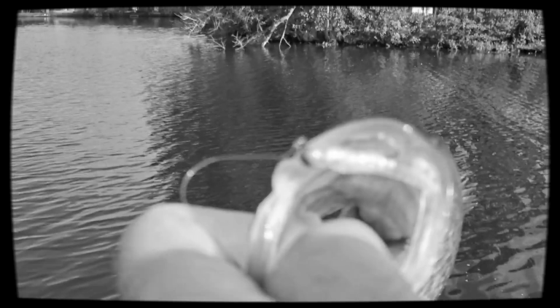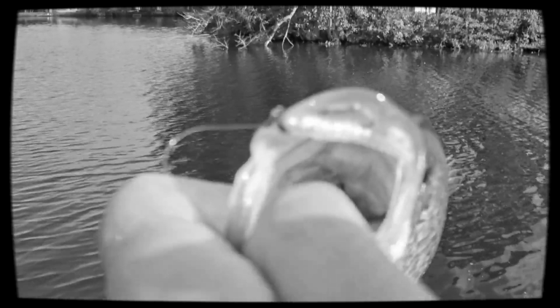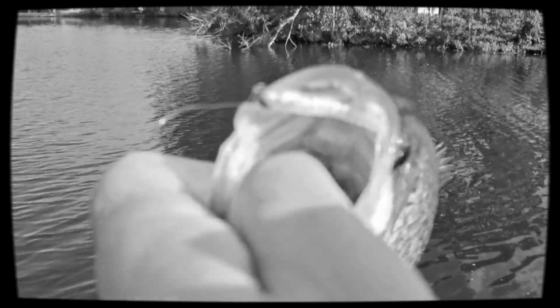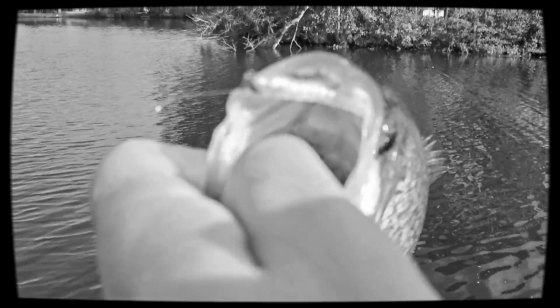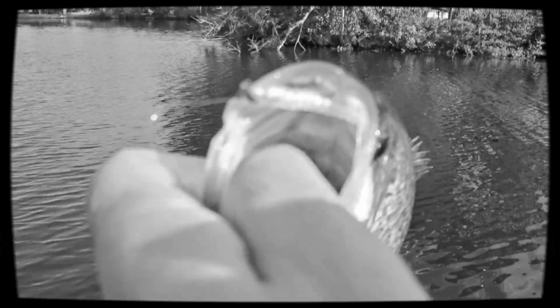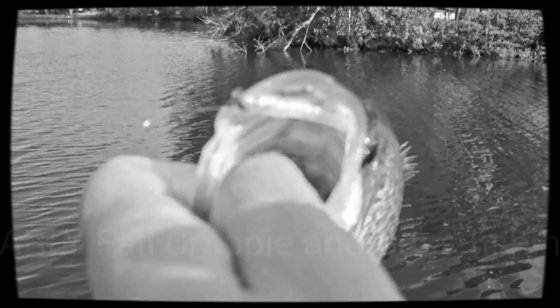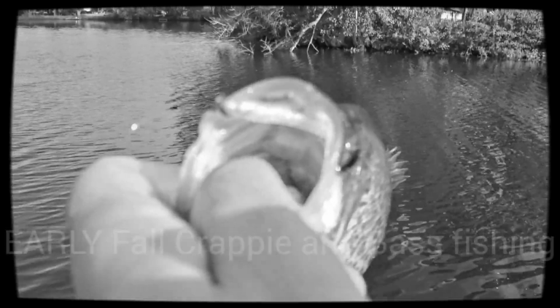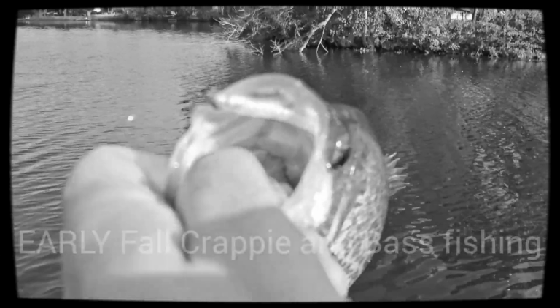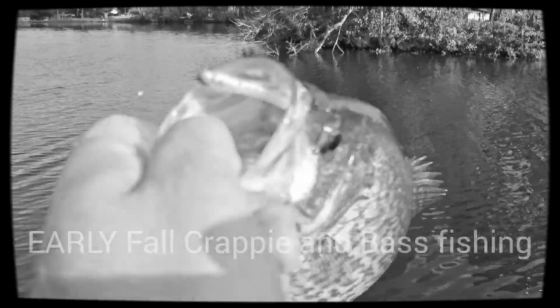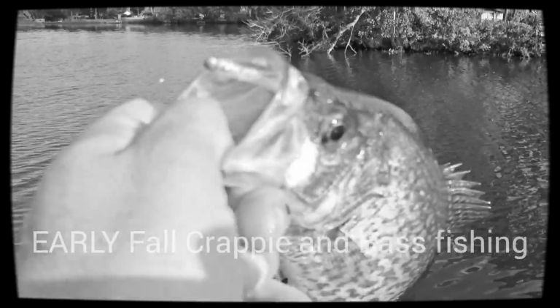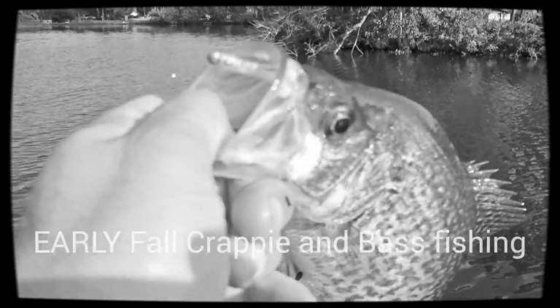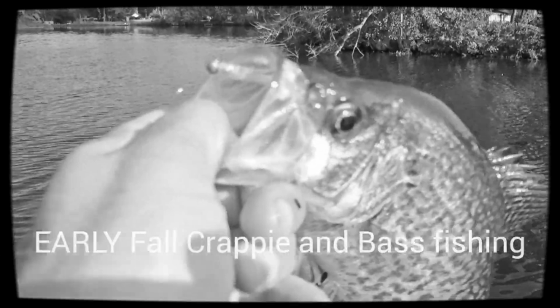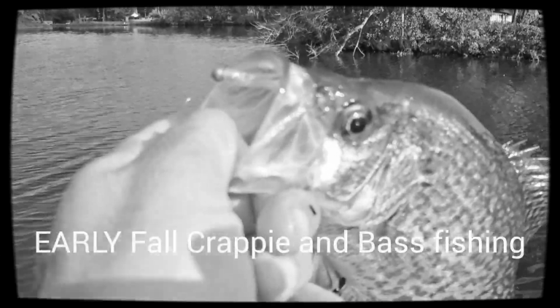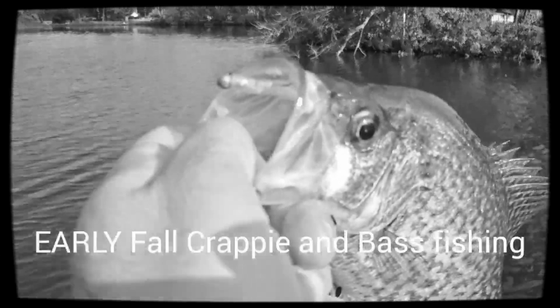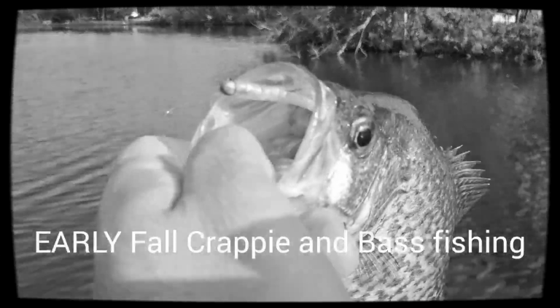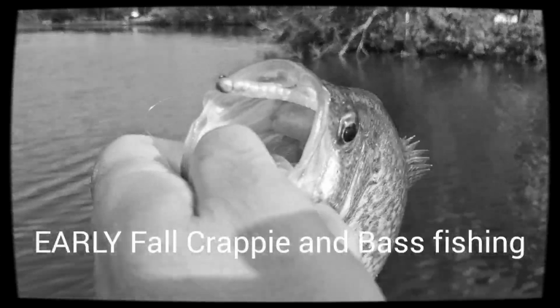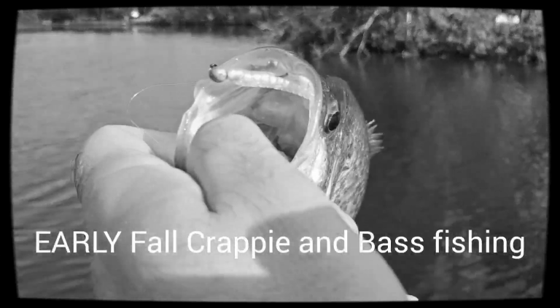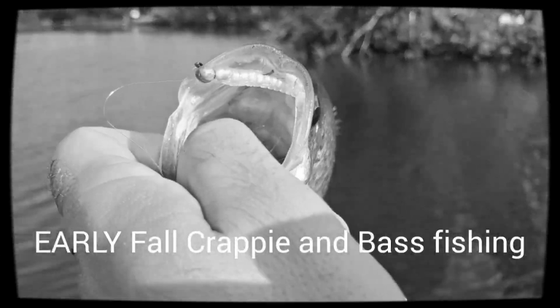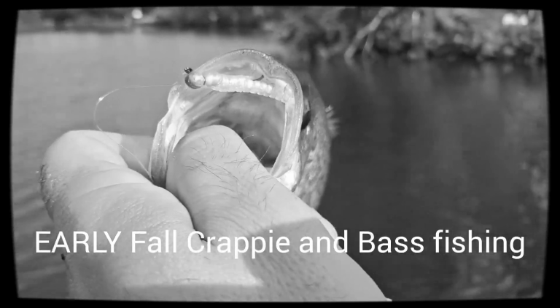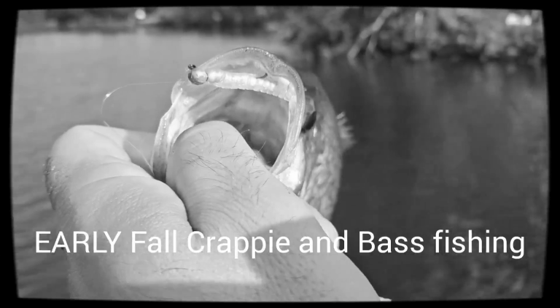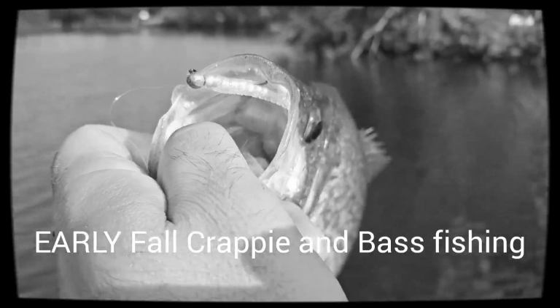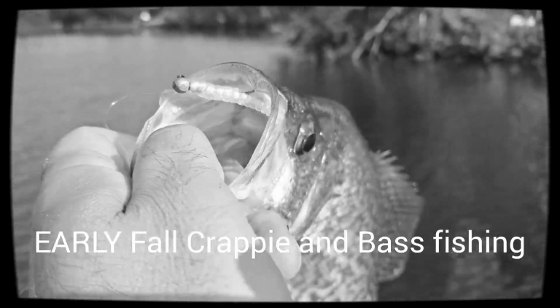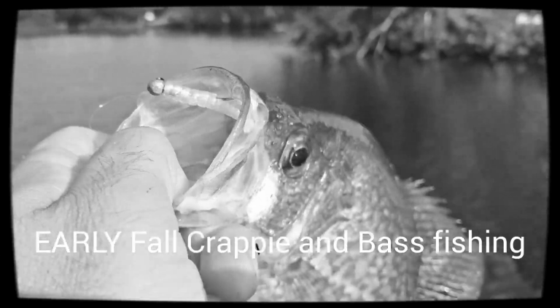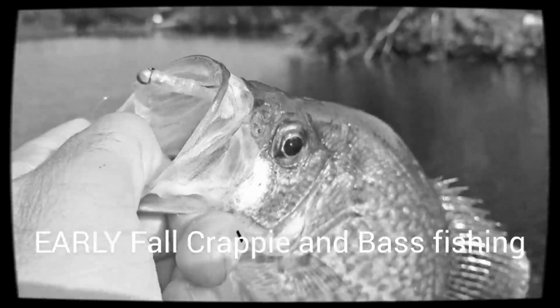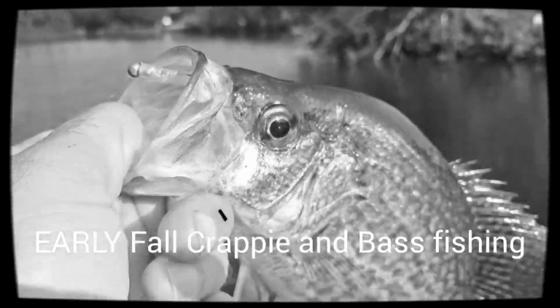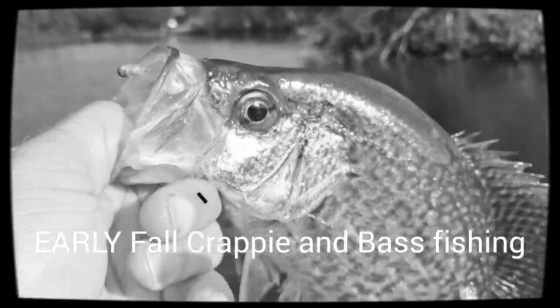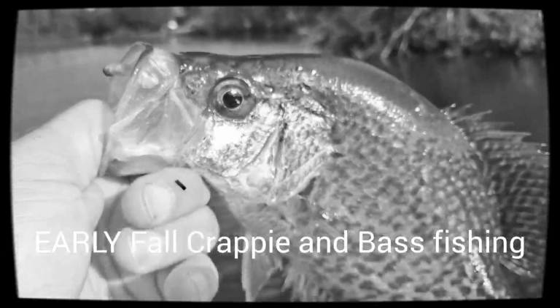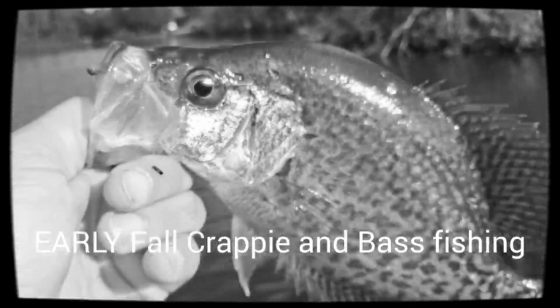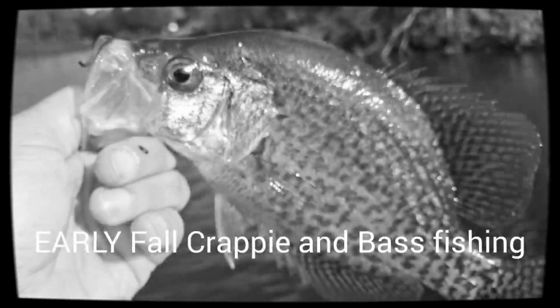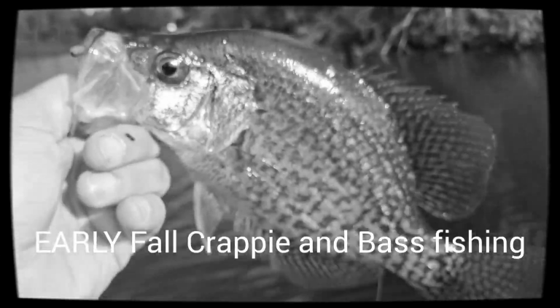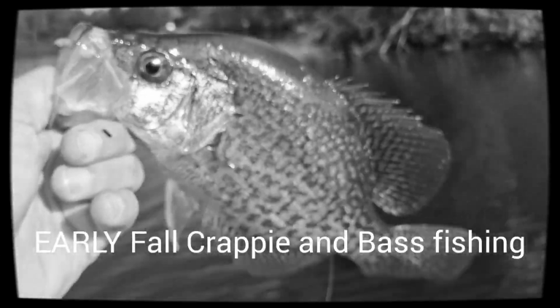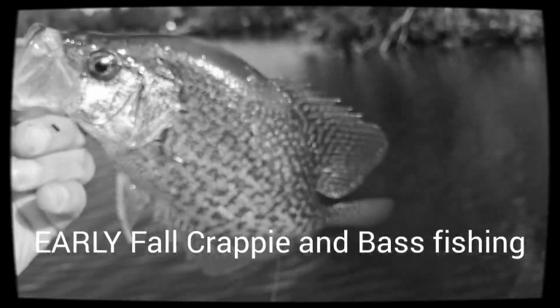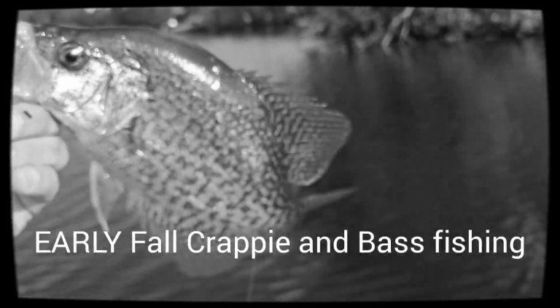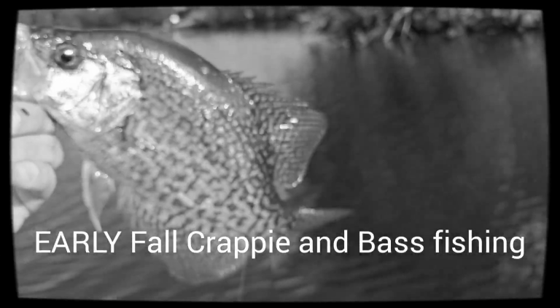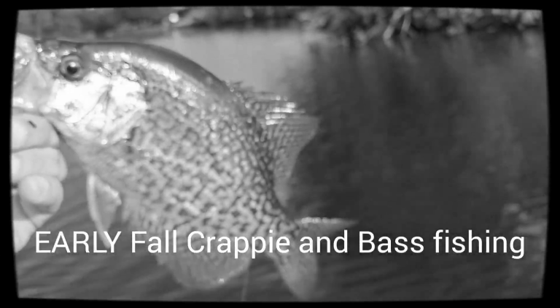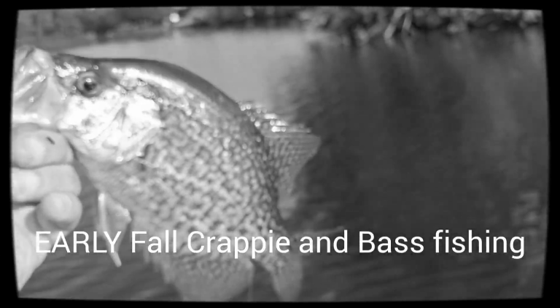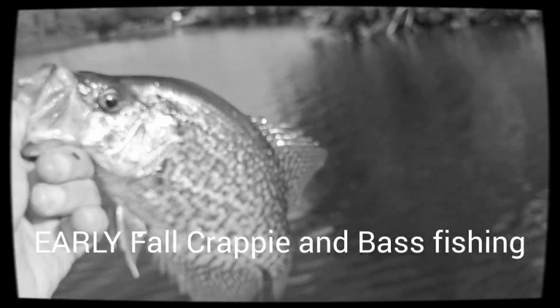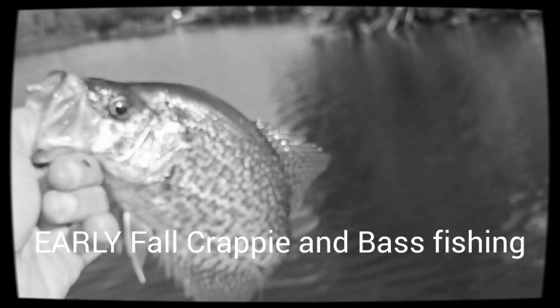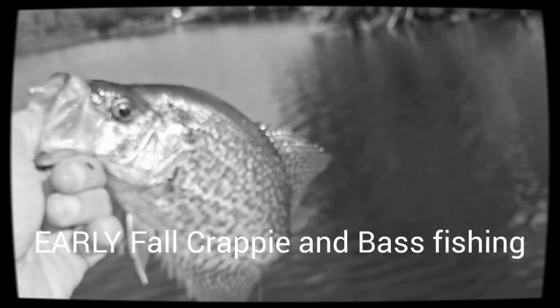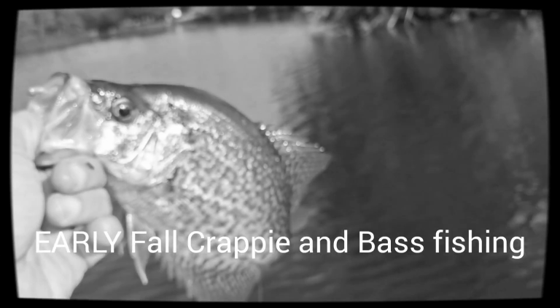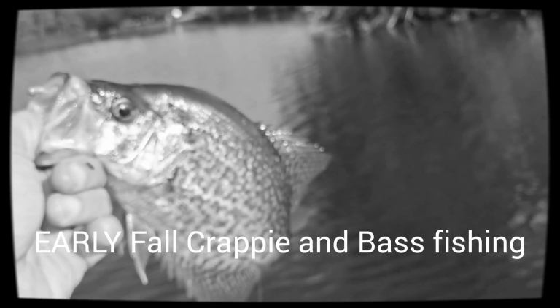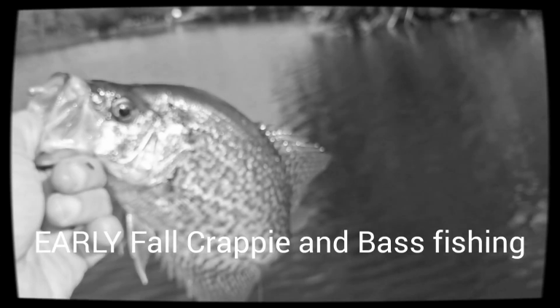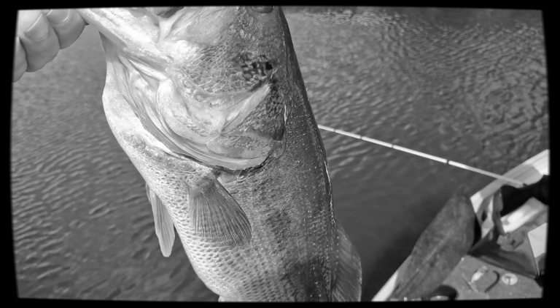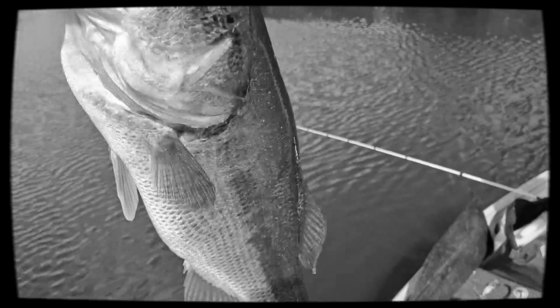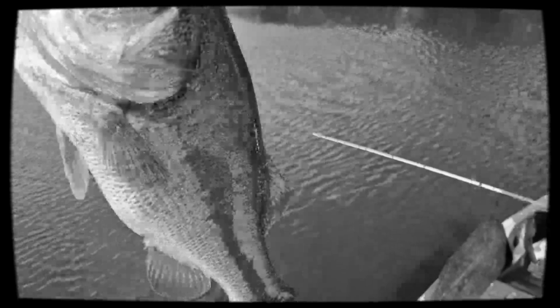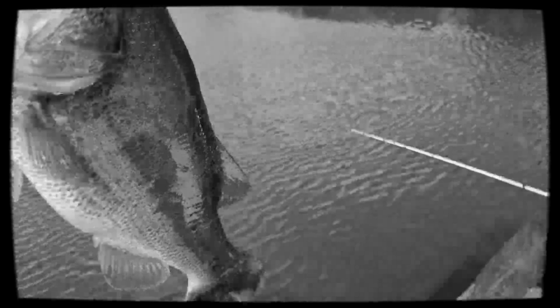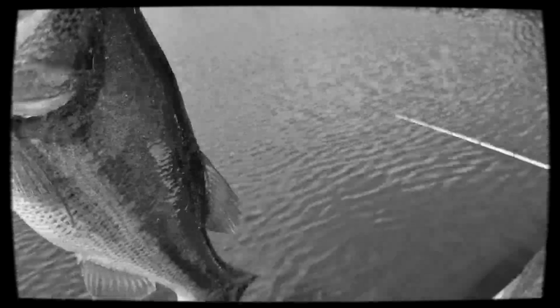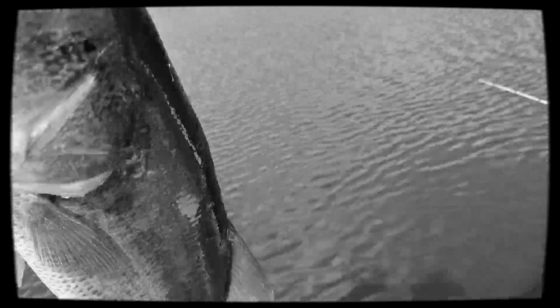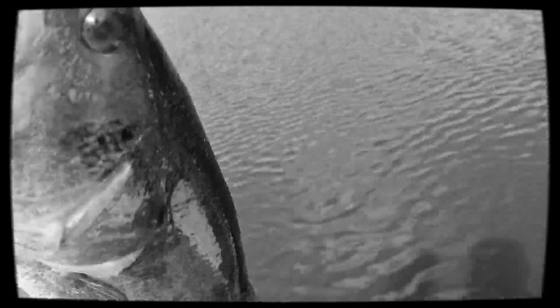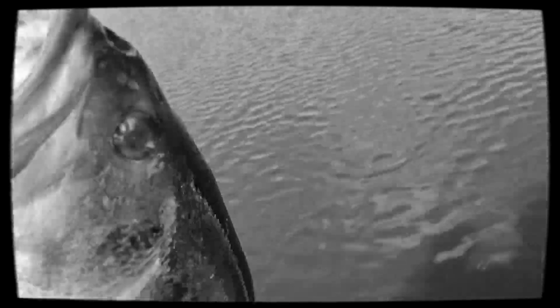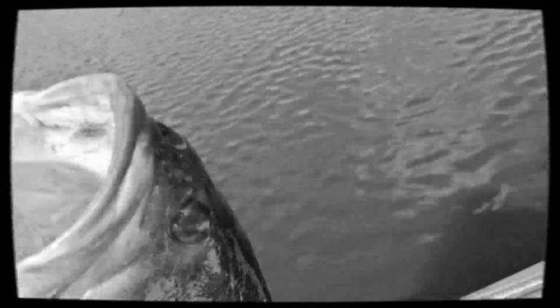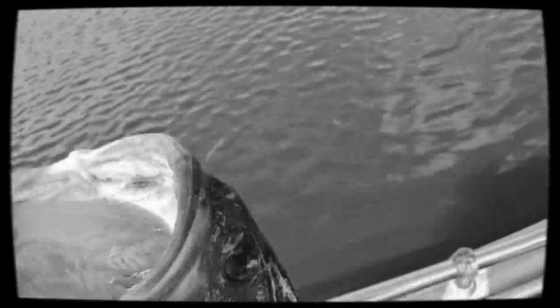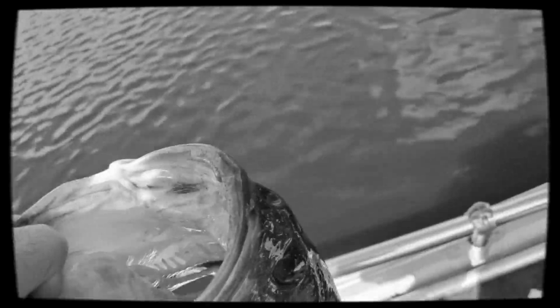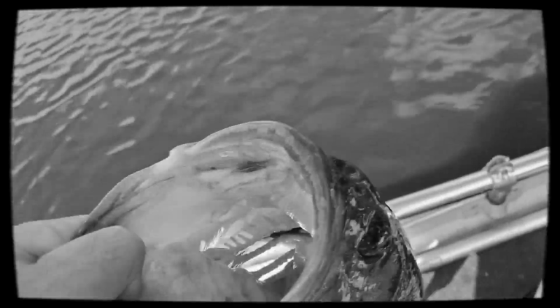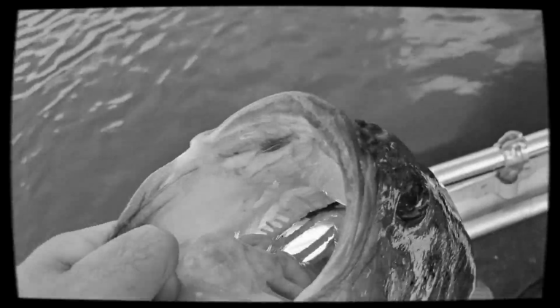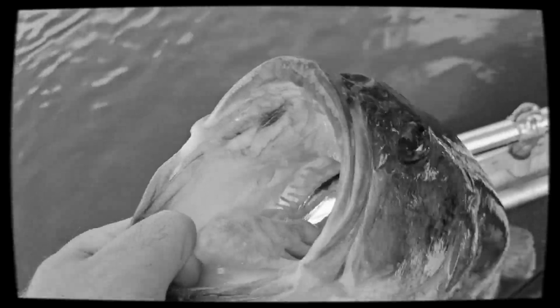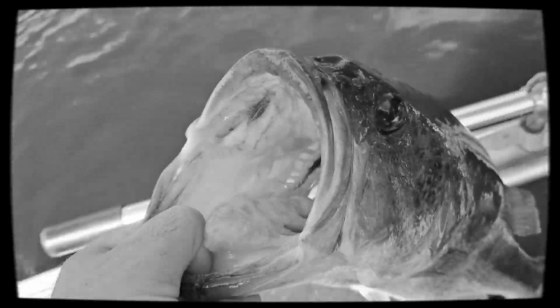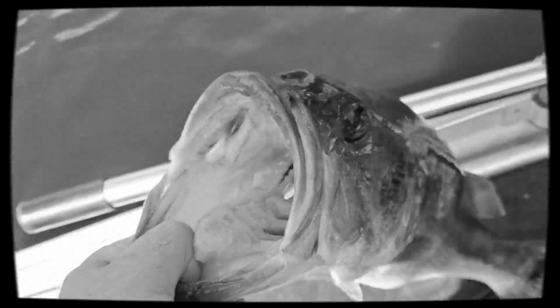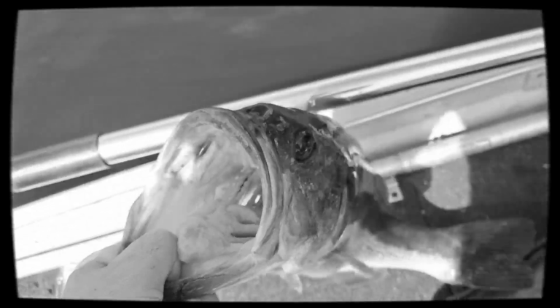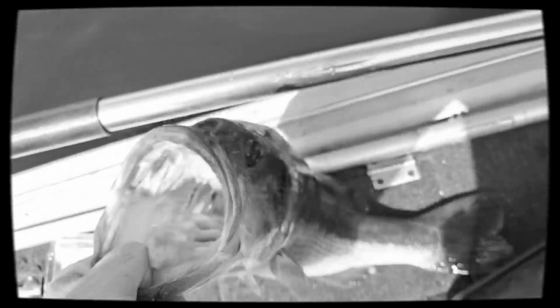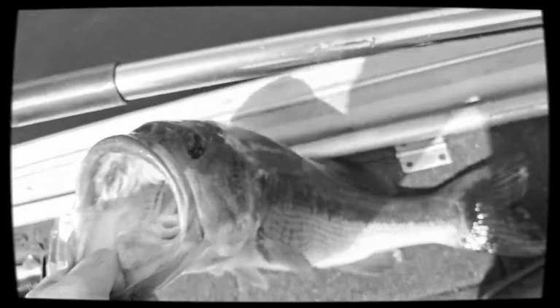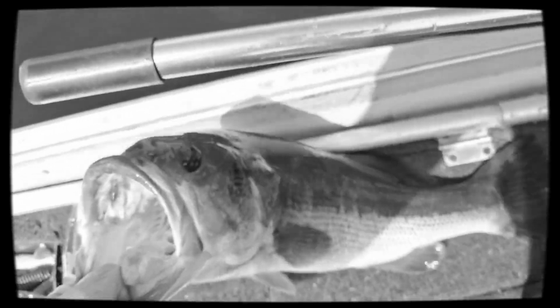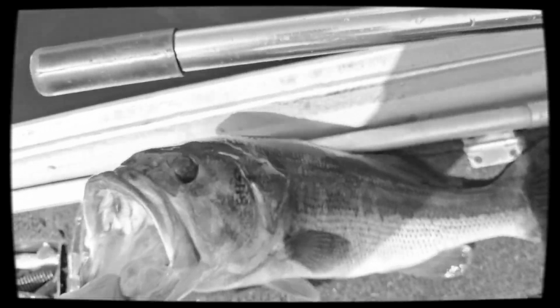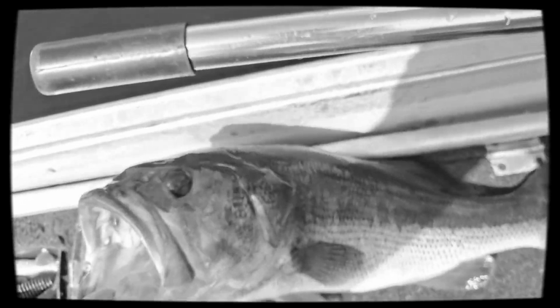Look at that kicking bass and a crappy magnet — I catch a beast, a beautiful bass!